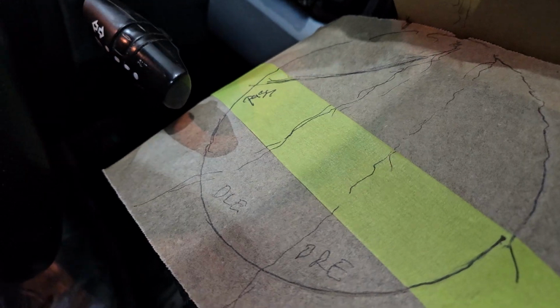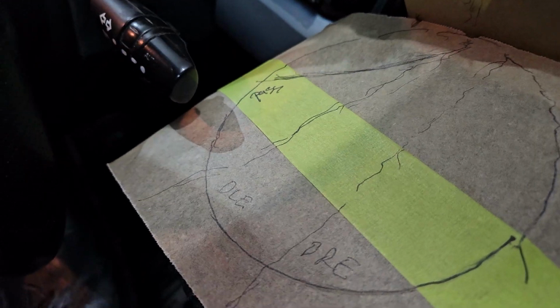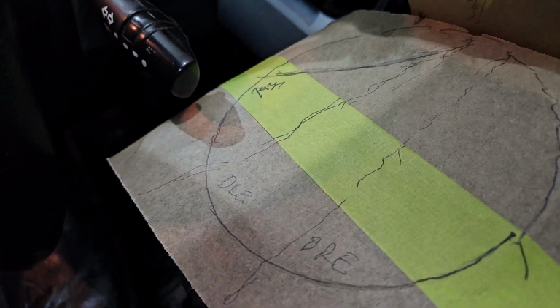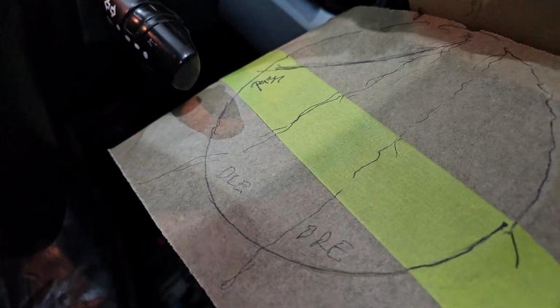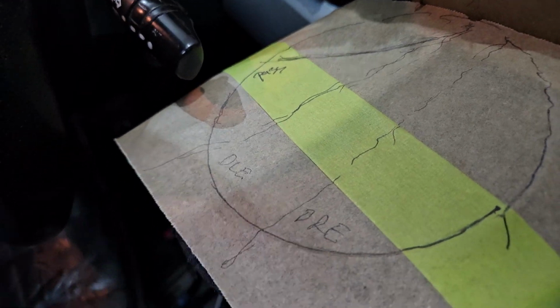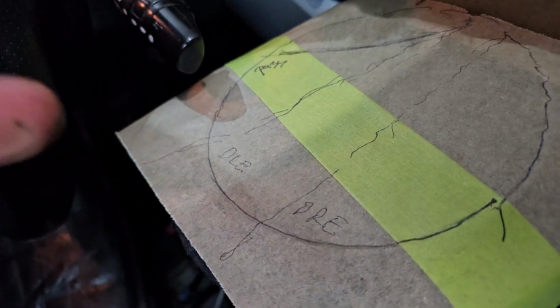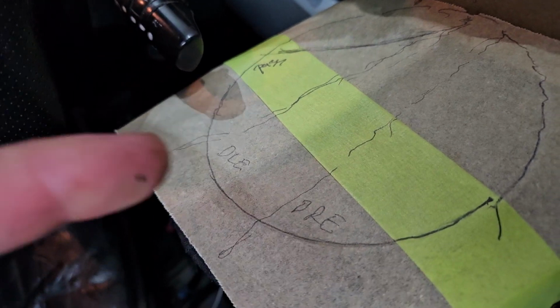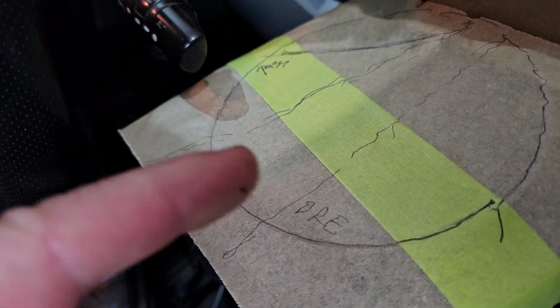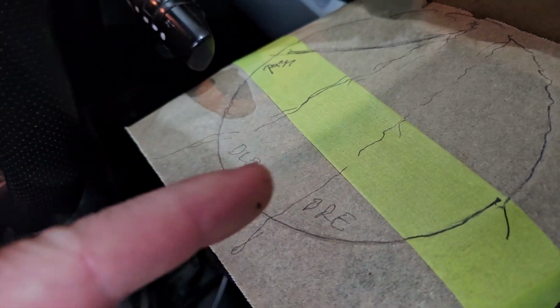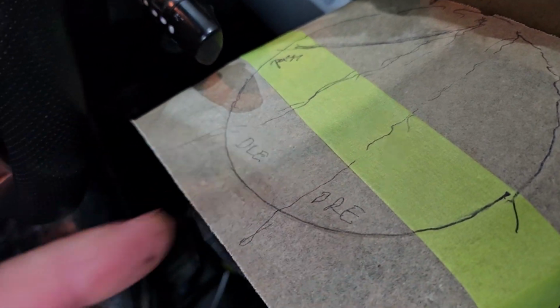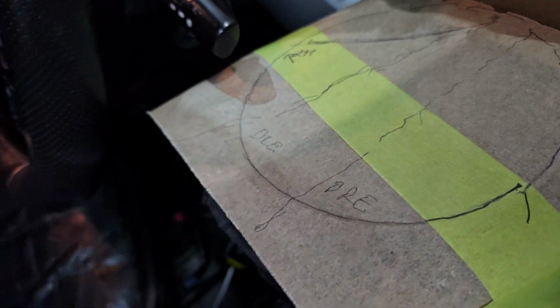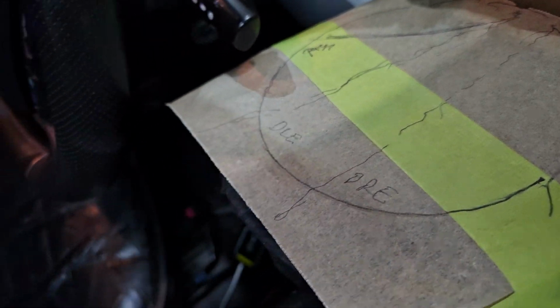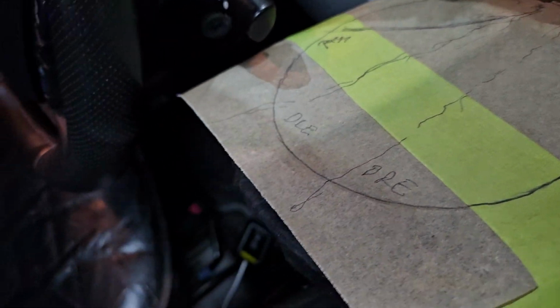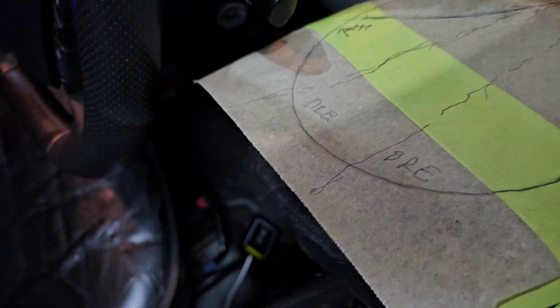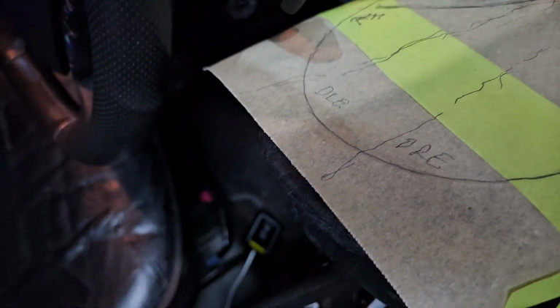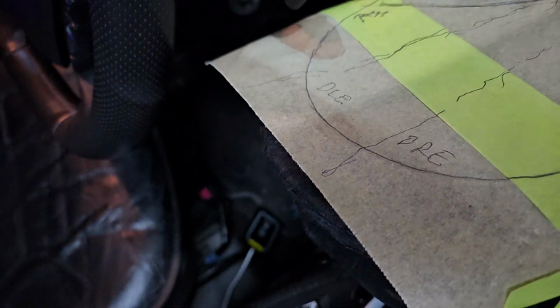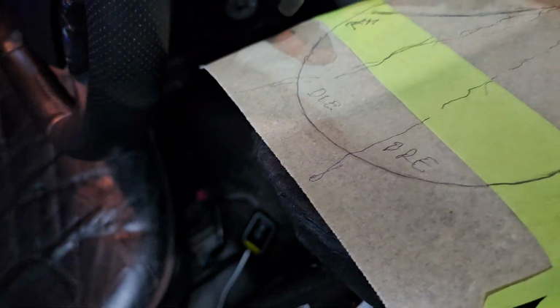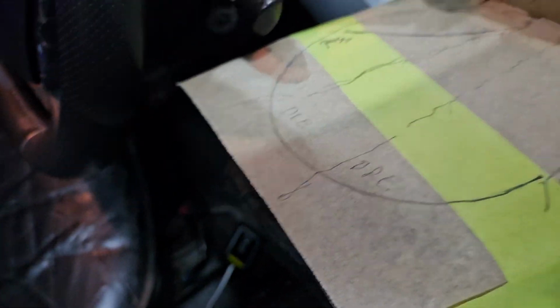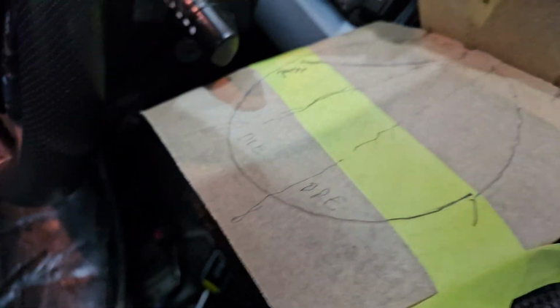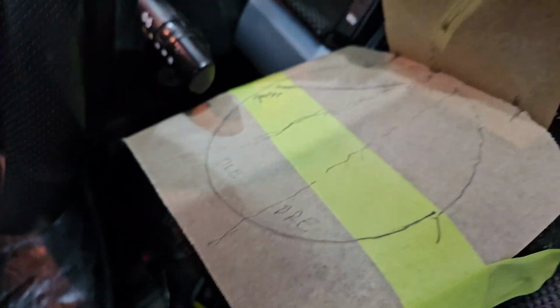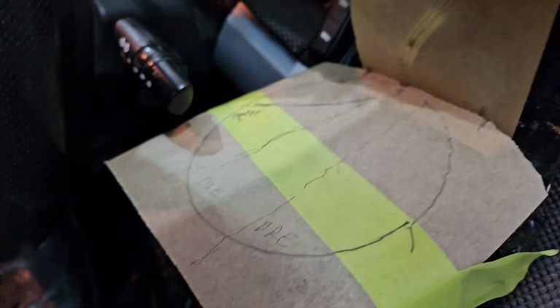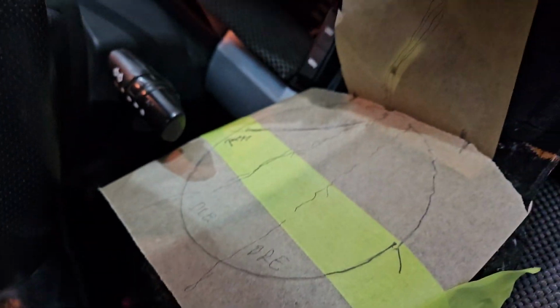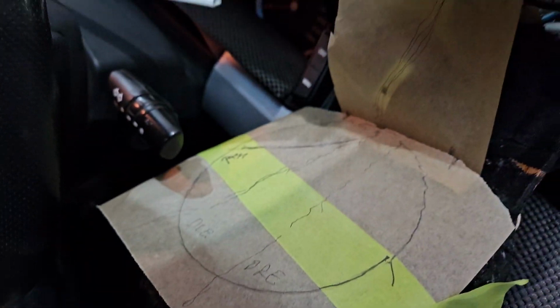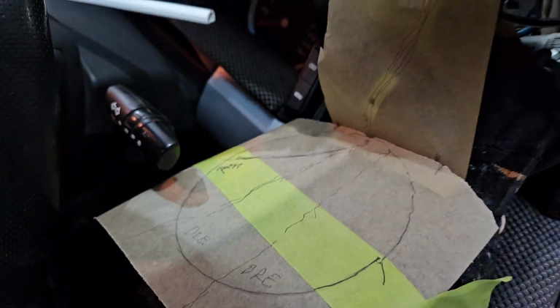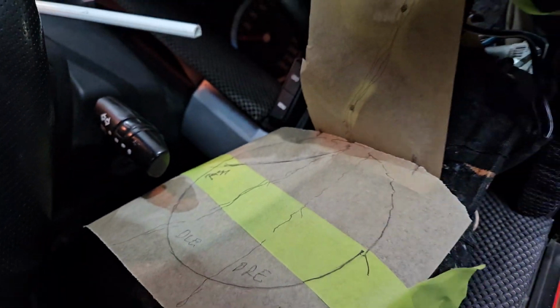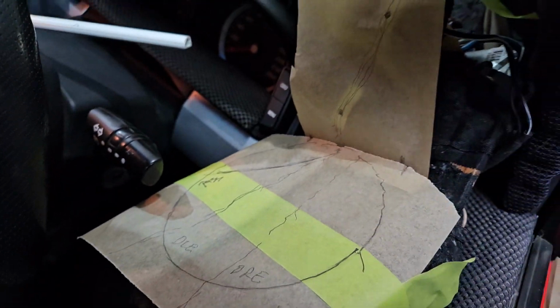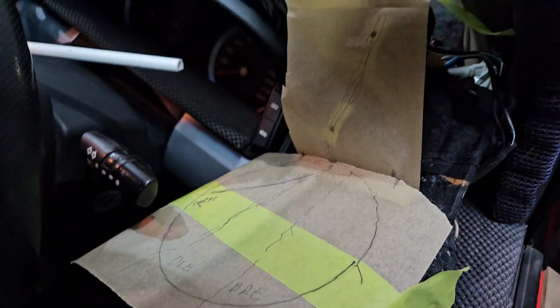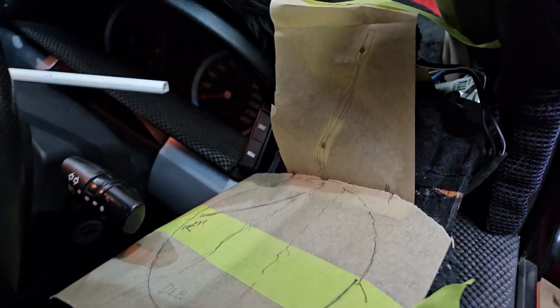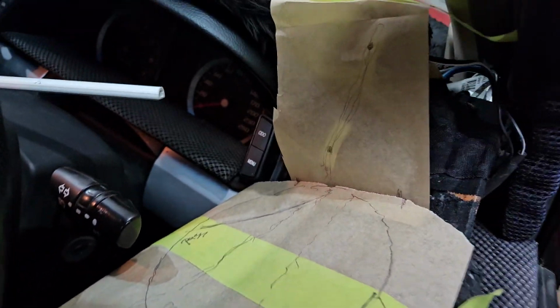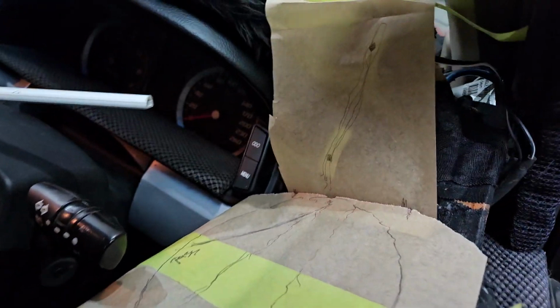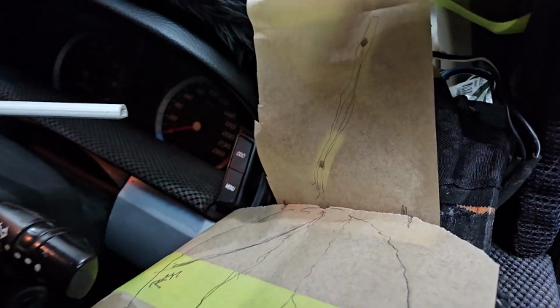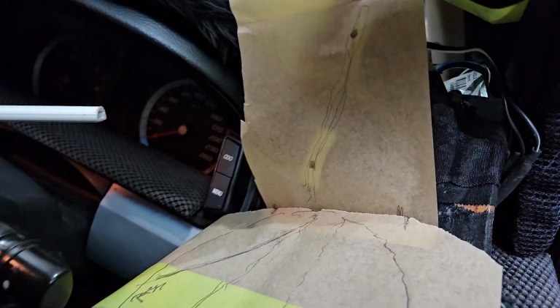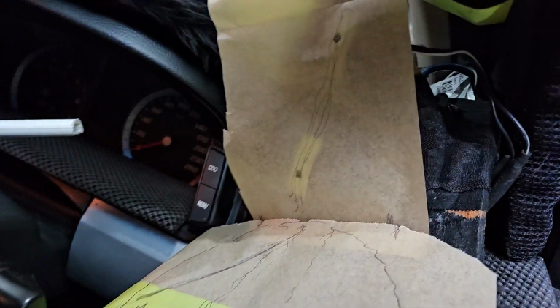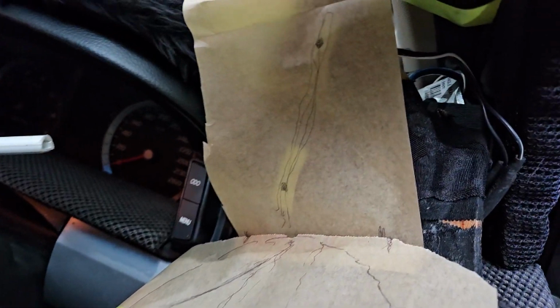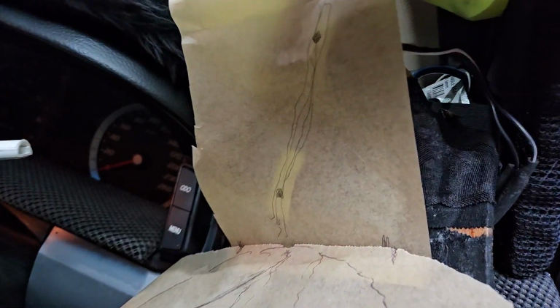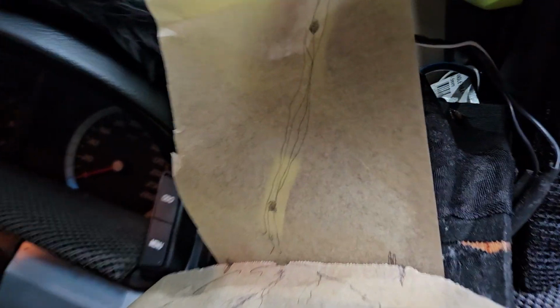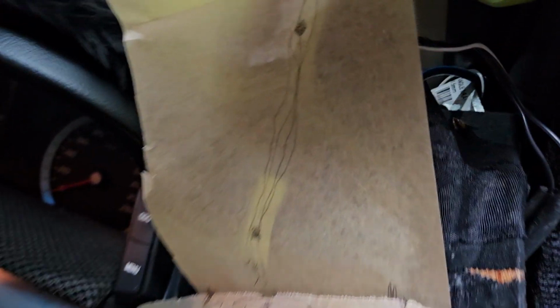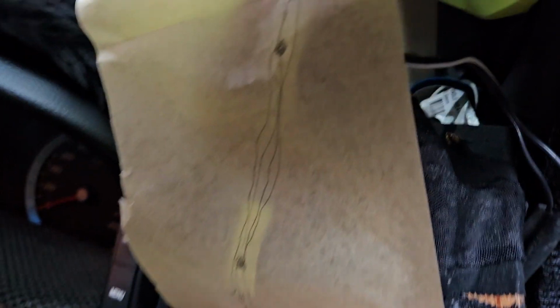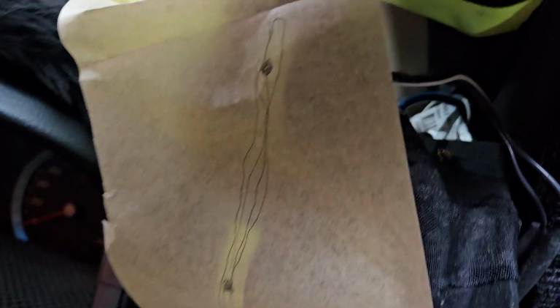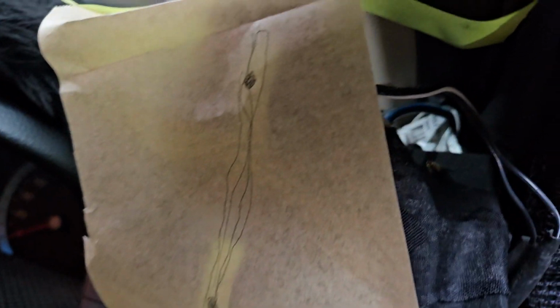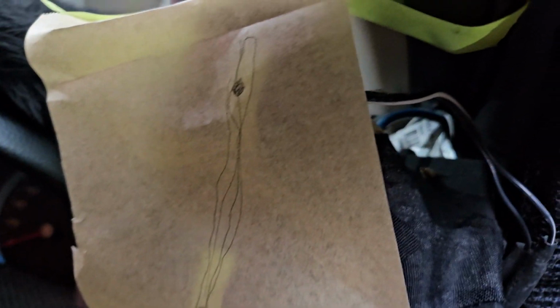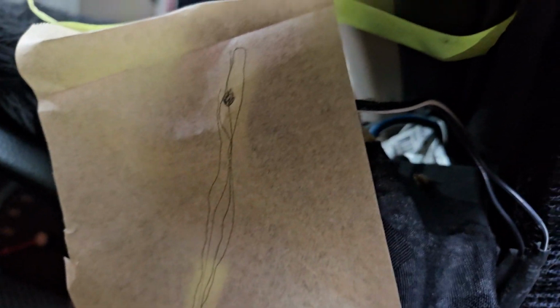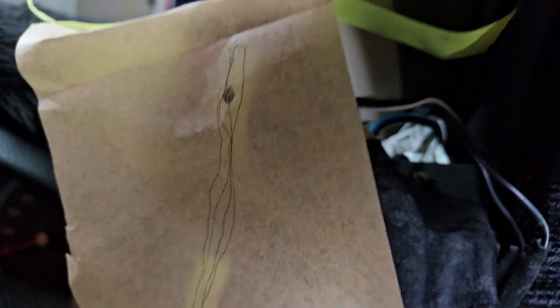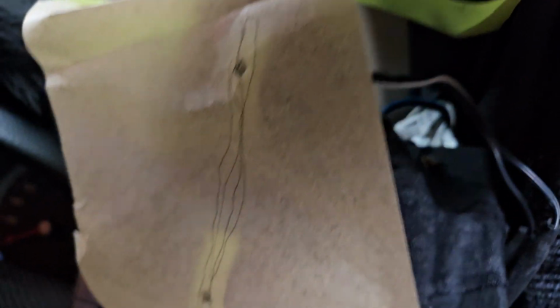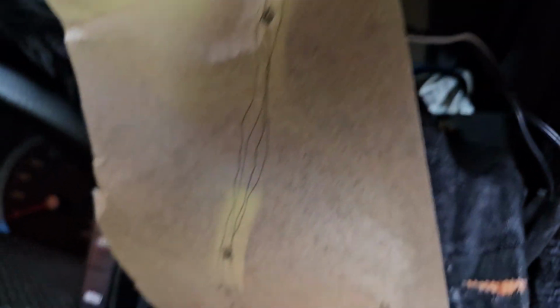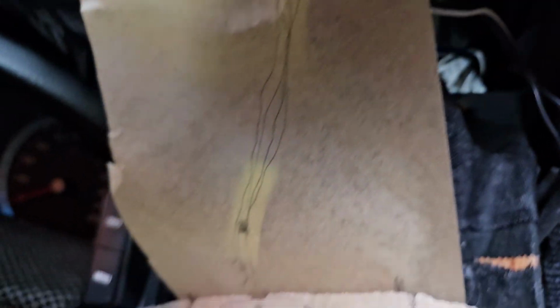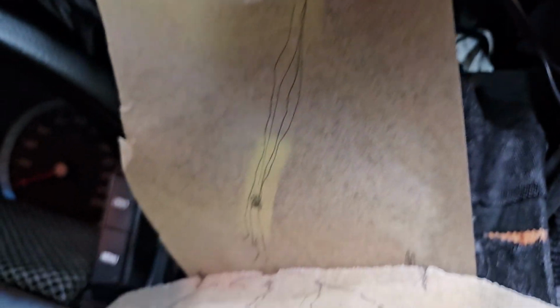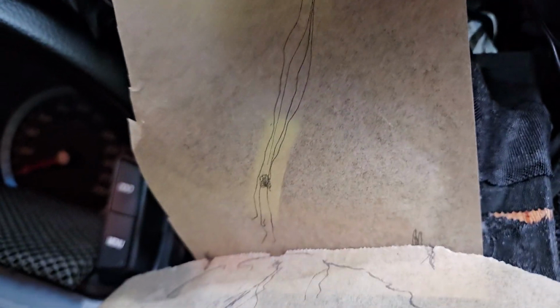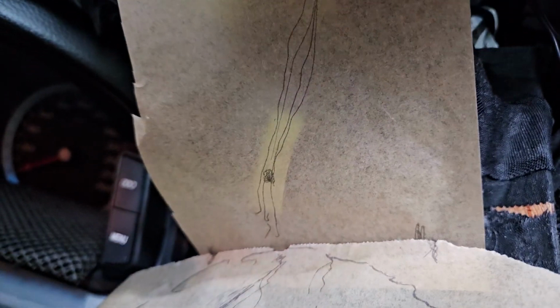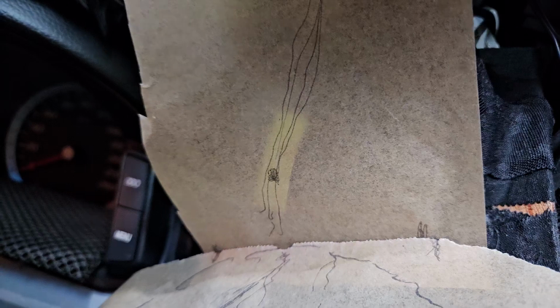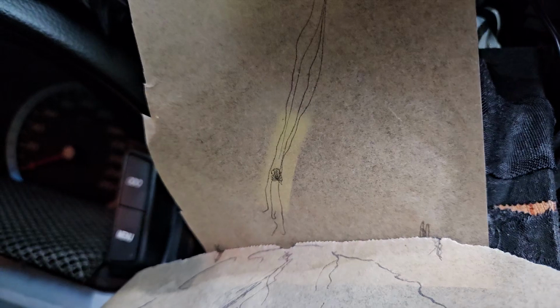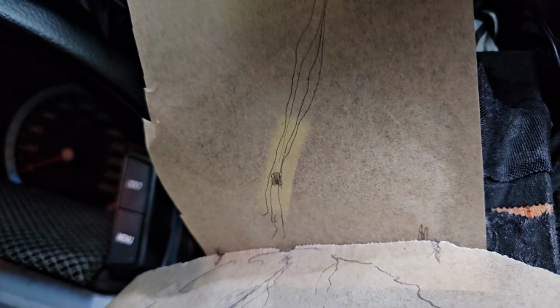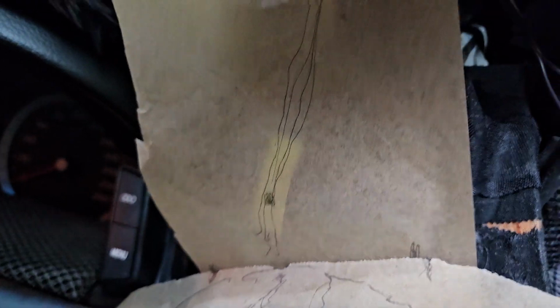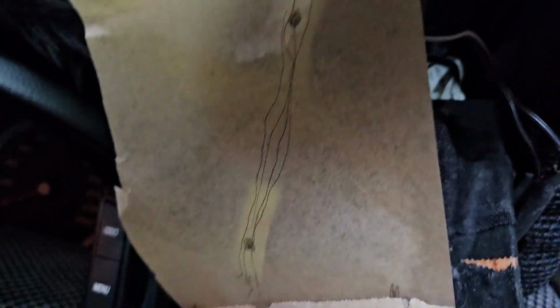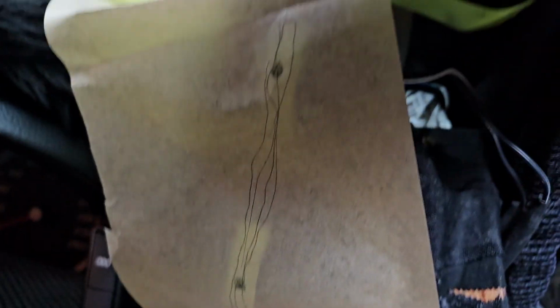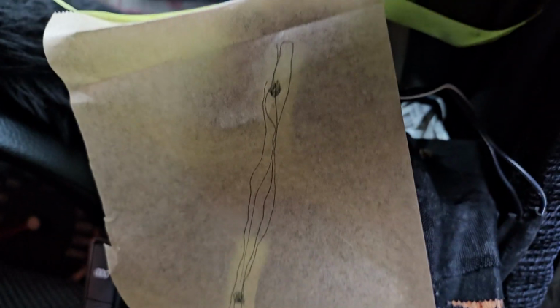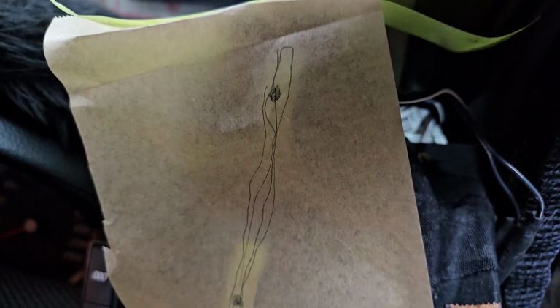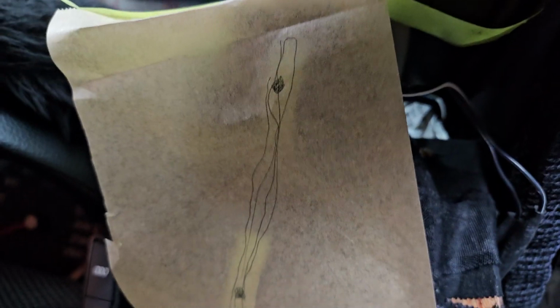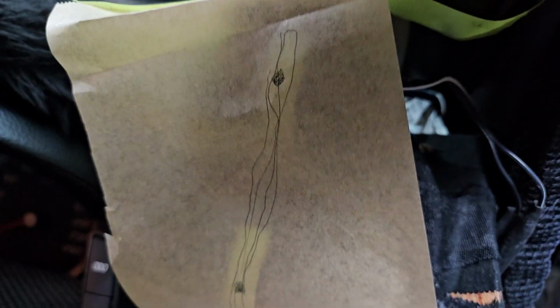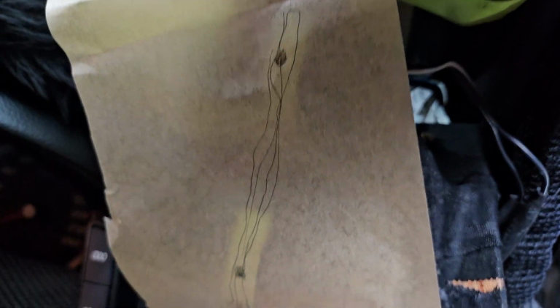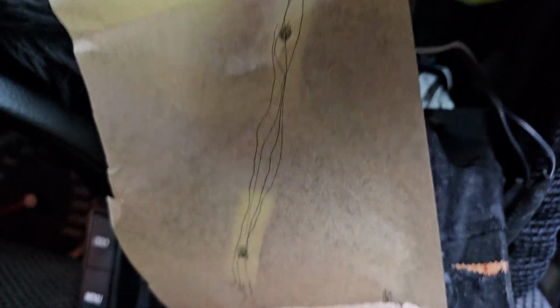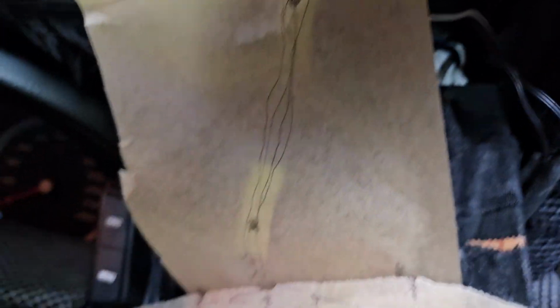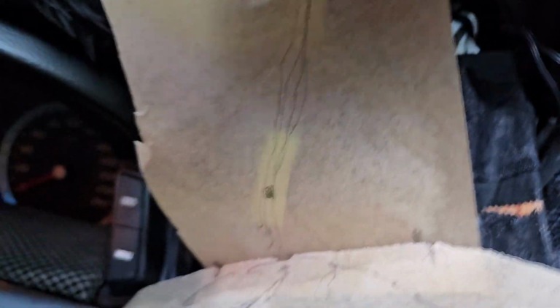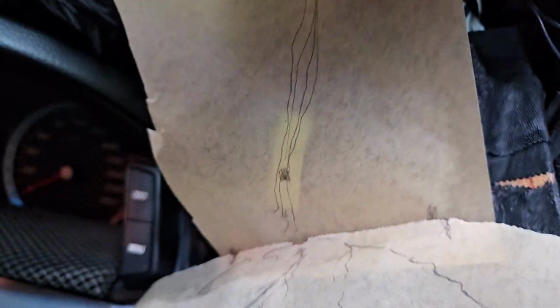I'll probably just double check this with a stick while I'm here. I'll put that tape behind there to show me where the middles were.